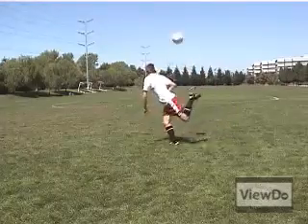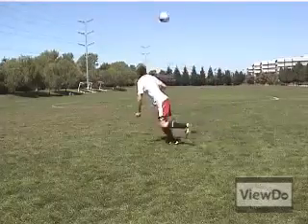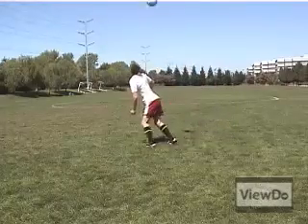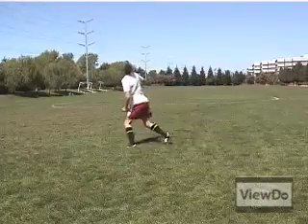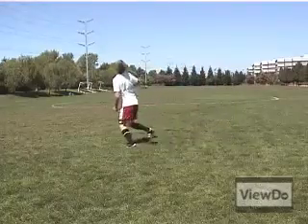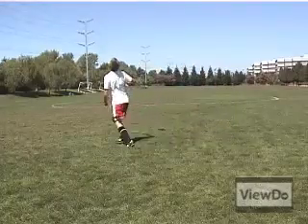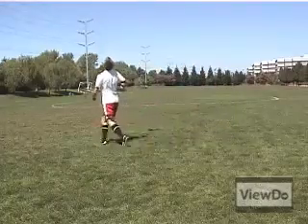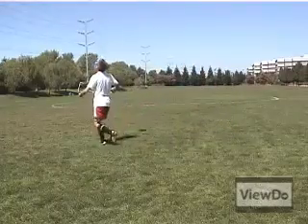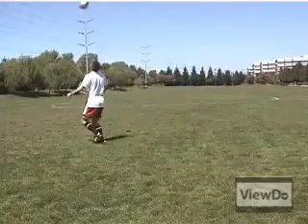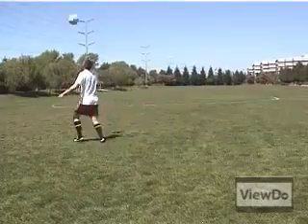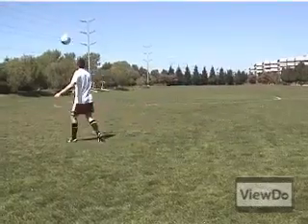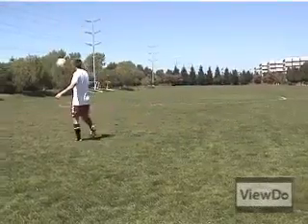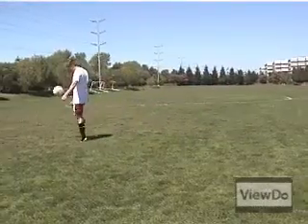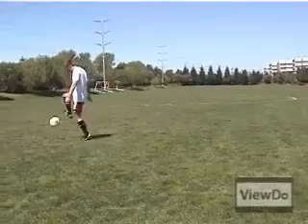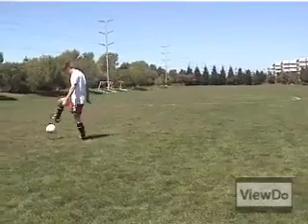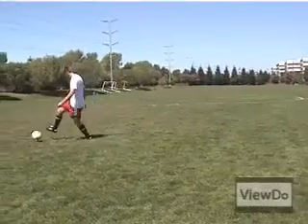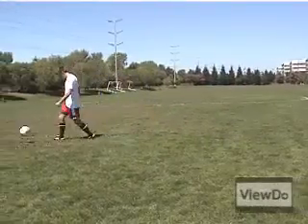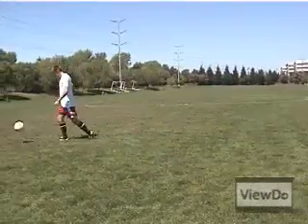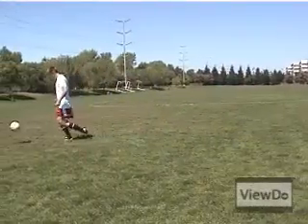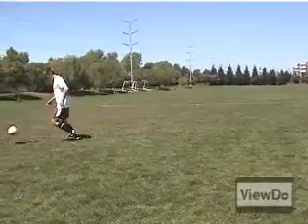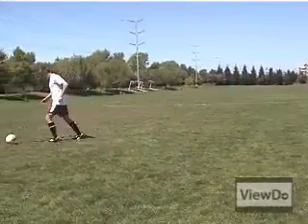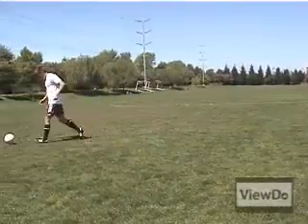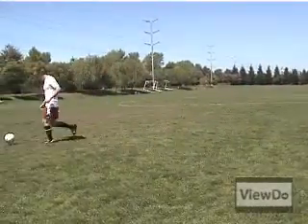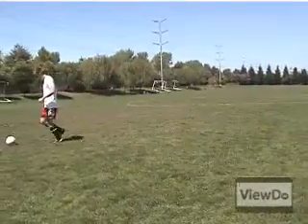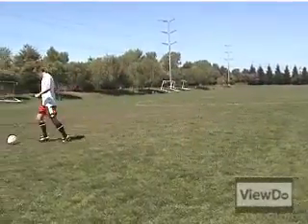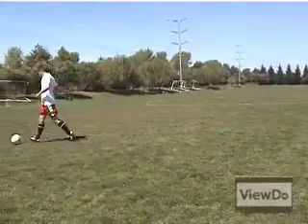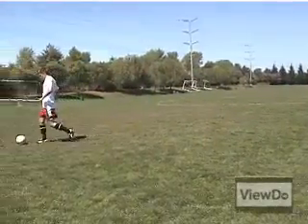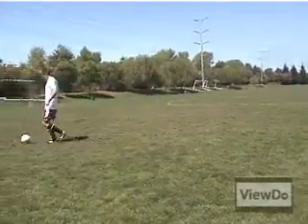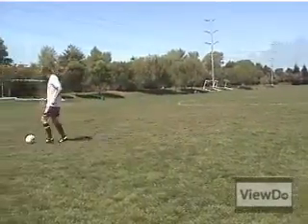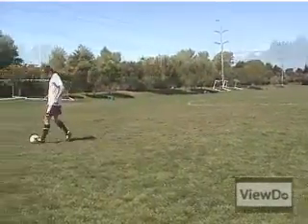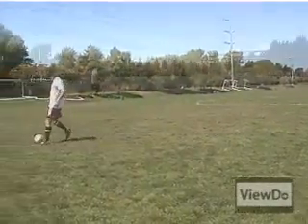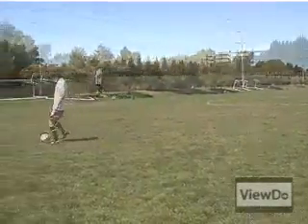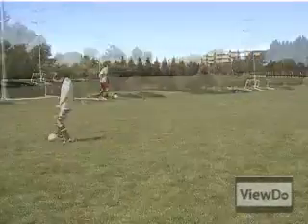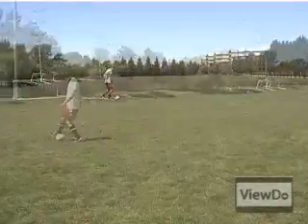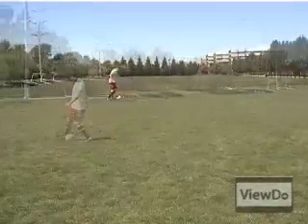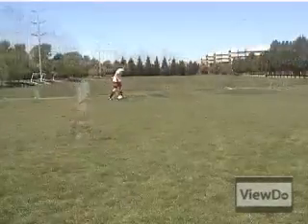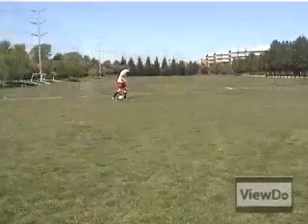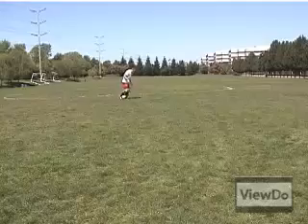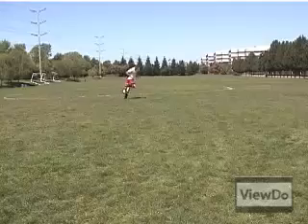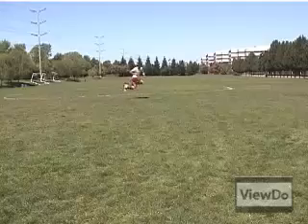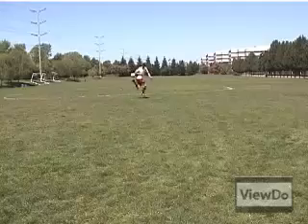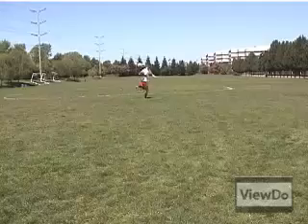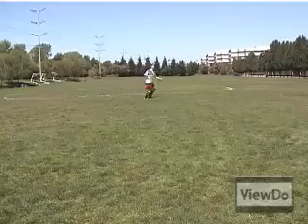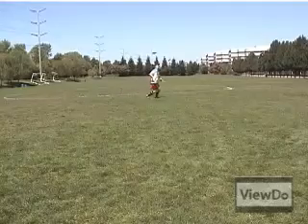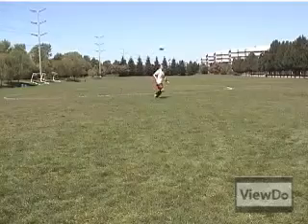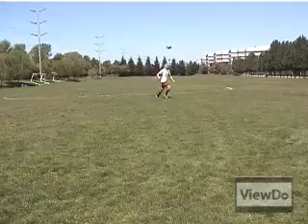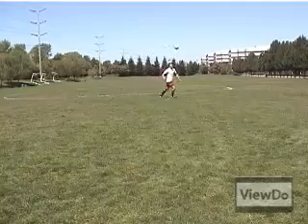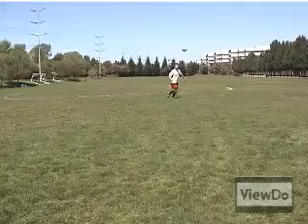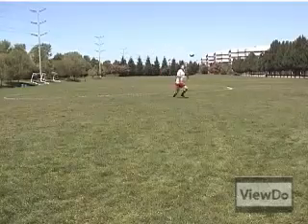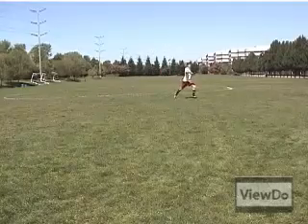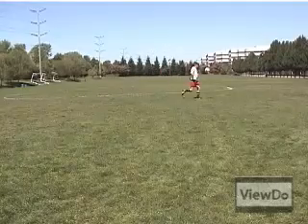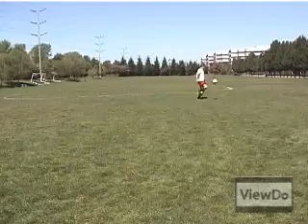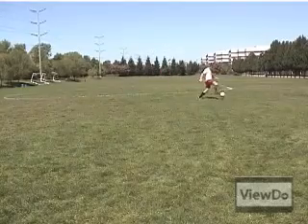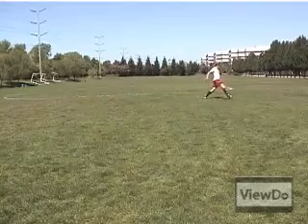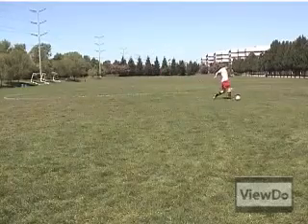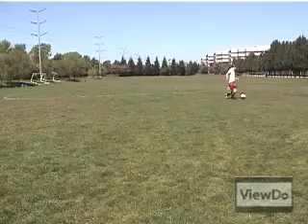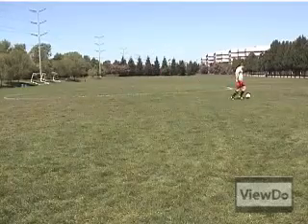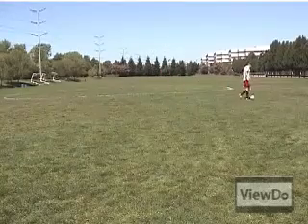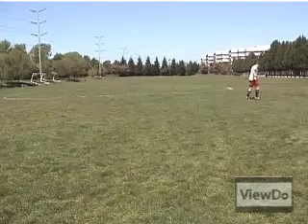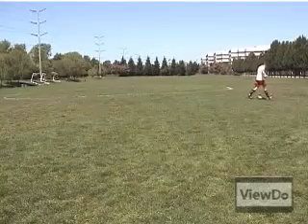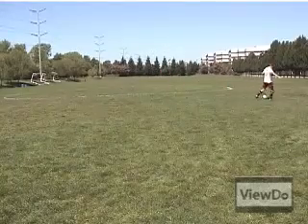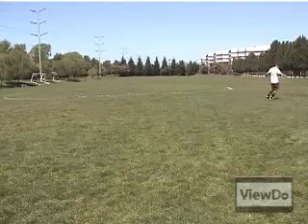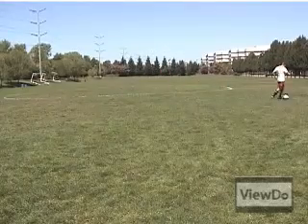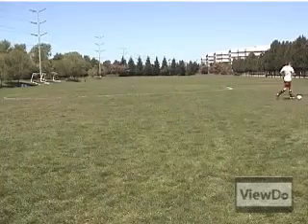You'll want to start slow with the ball in a stationary position. Once you get more comfortable, try to dribble and do it while you're in motion.